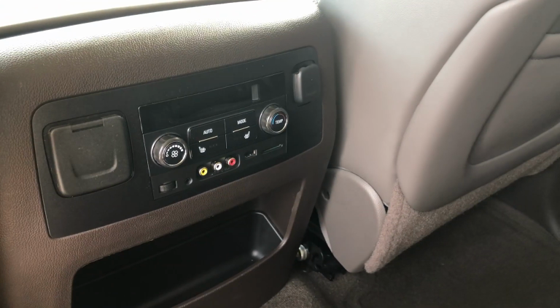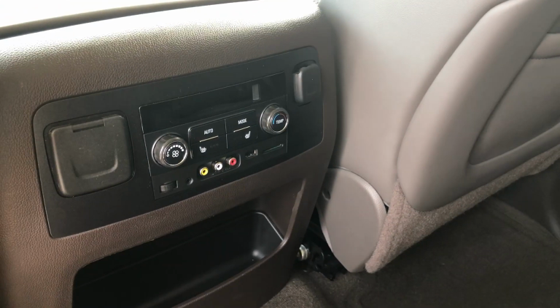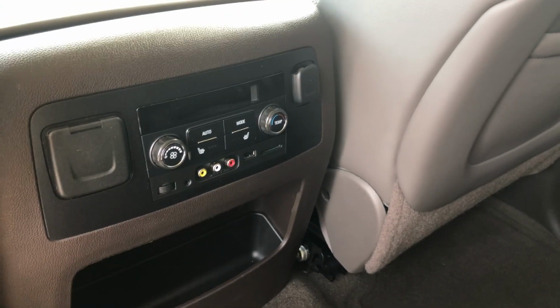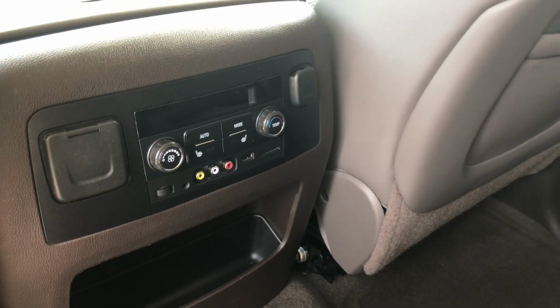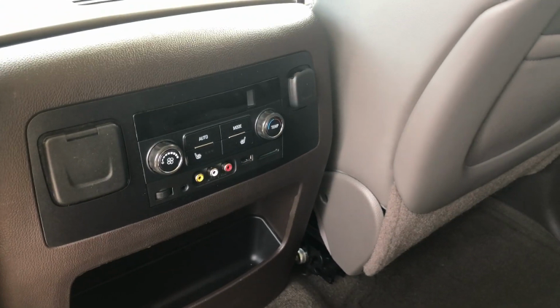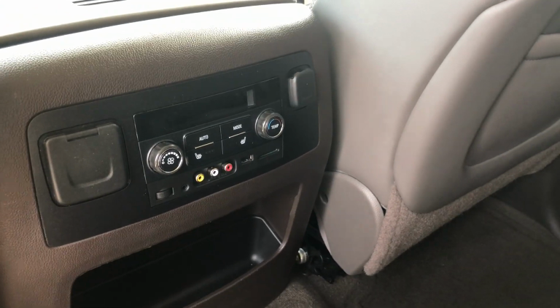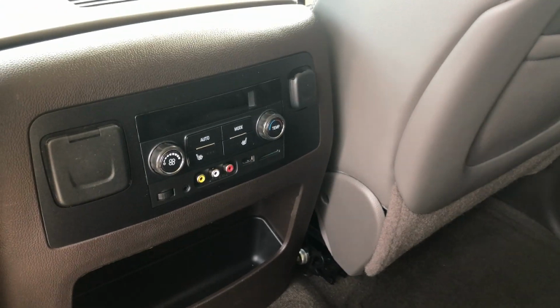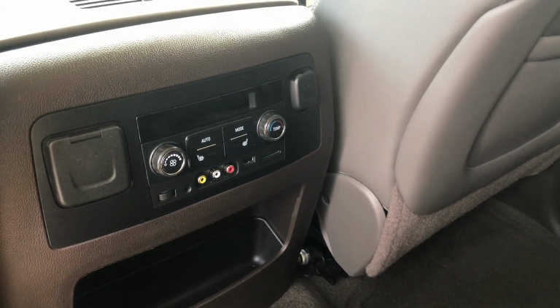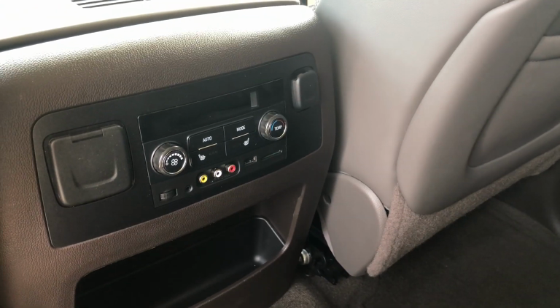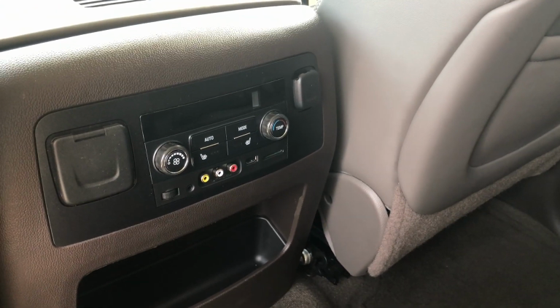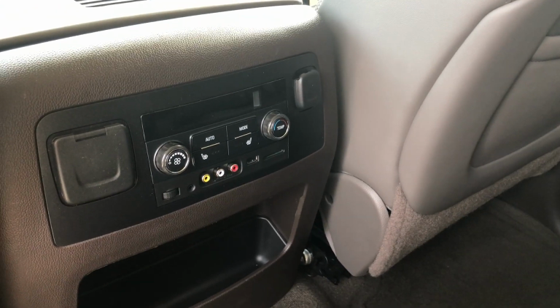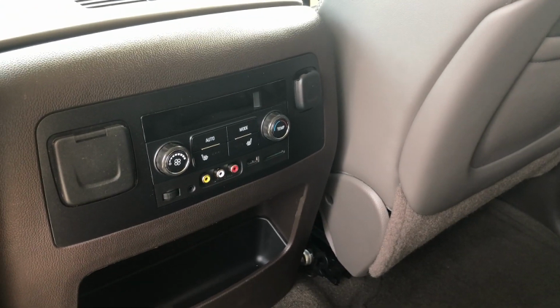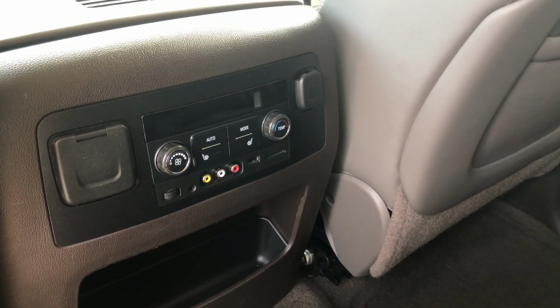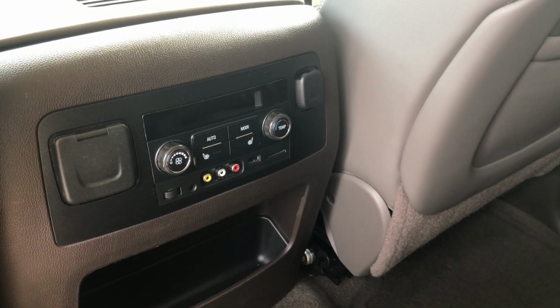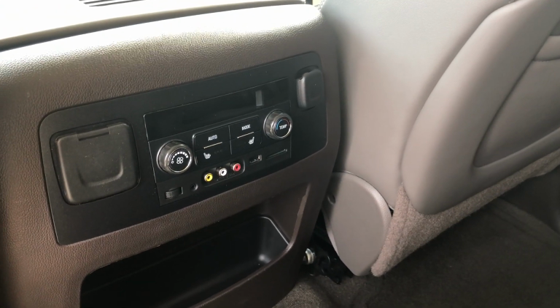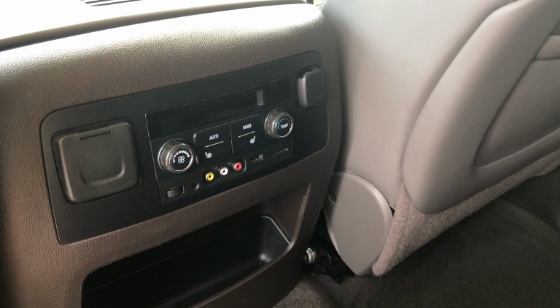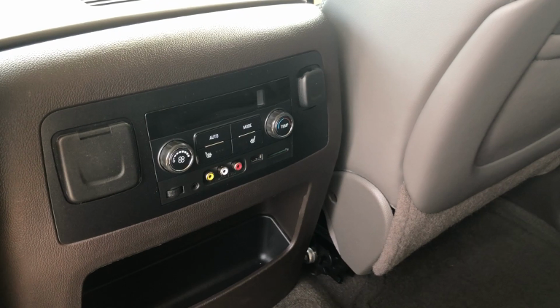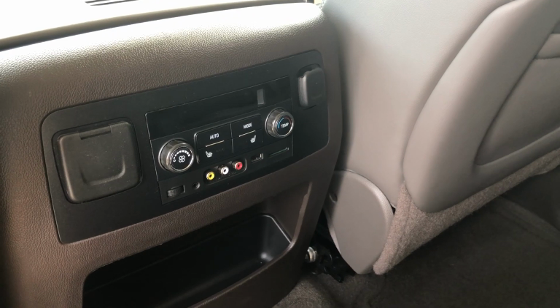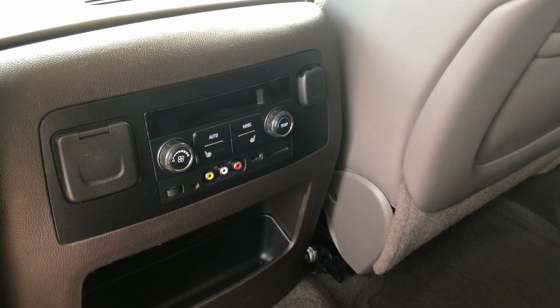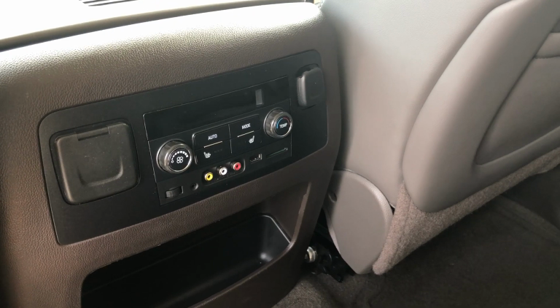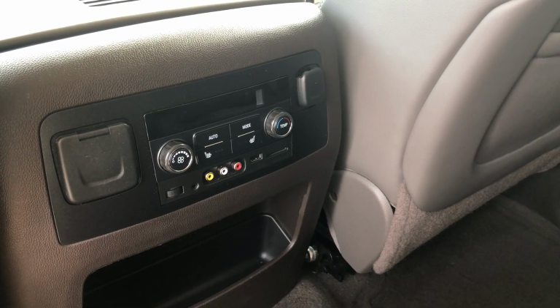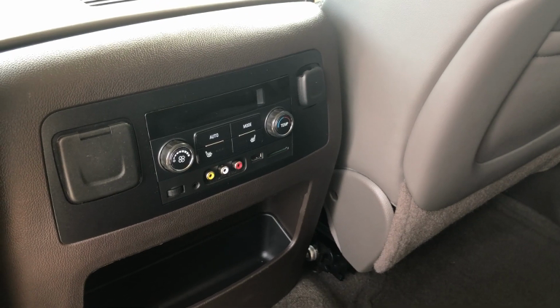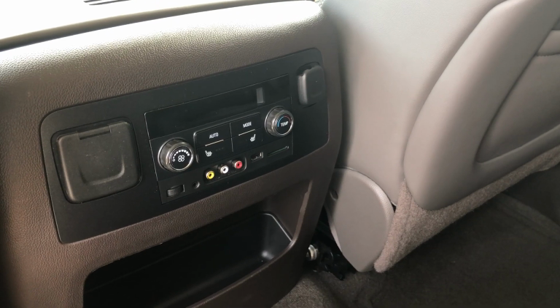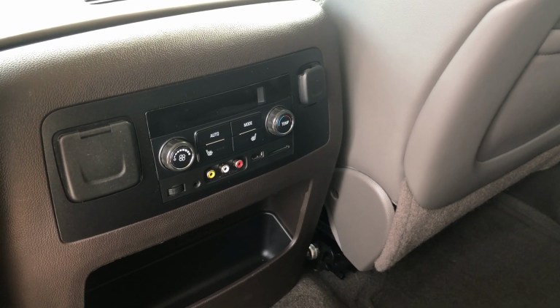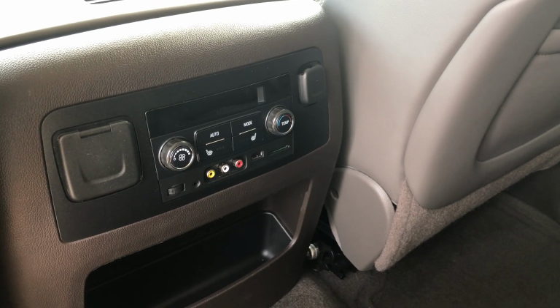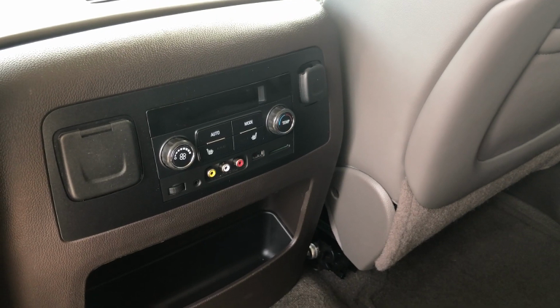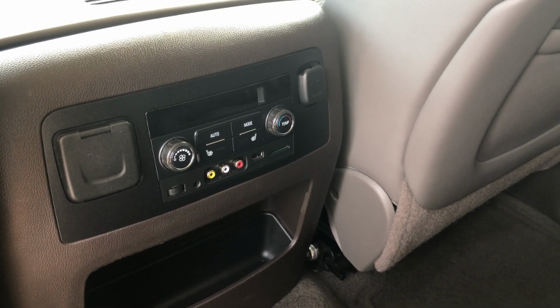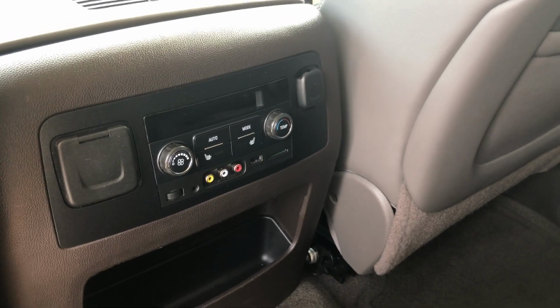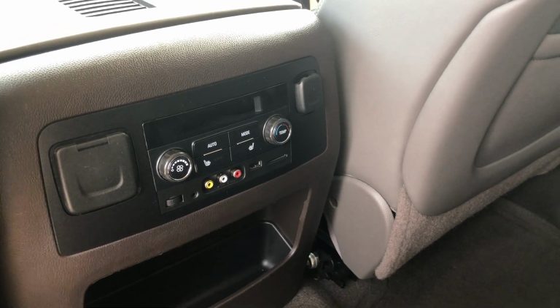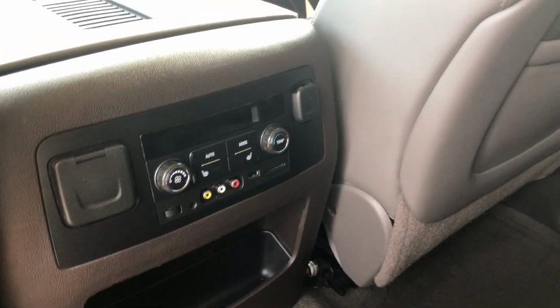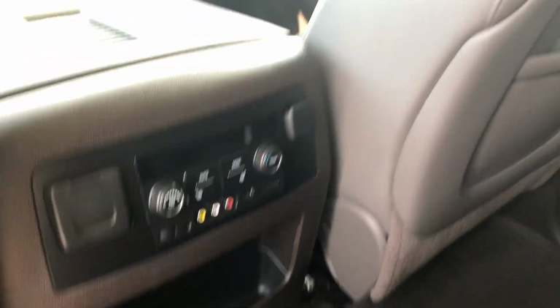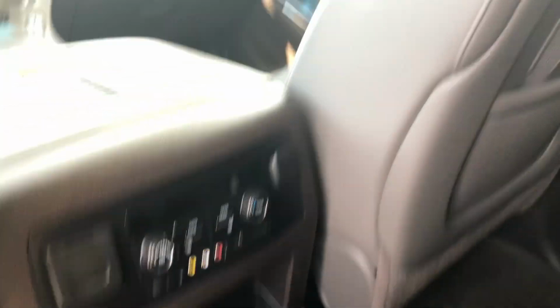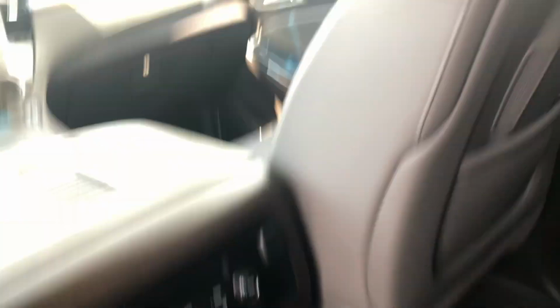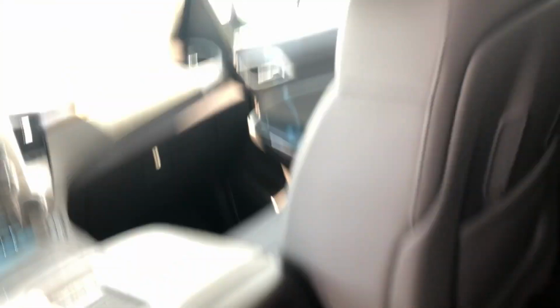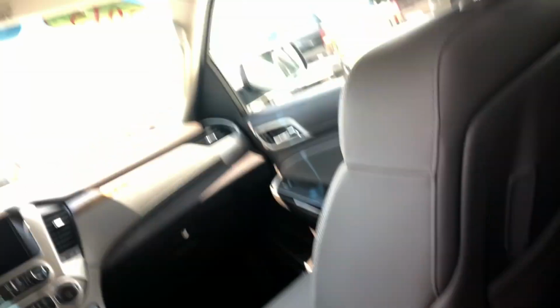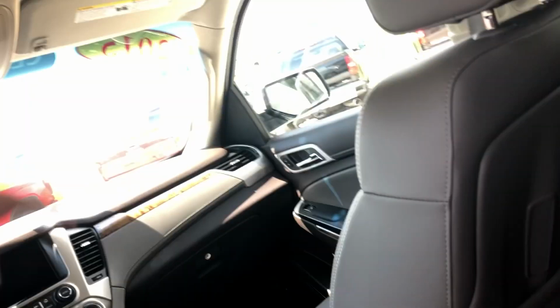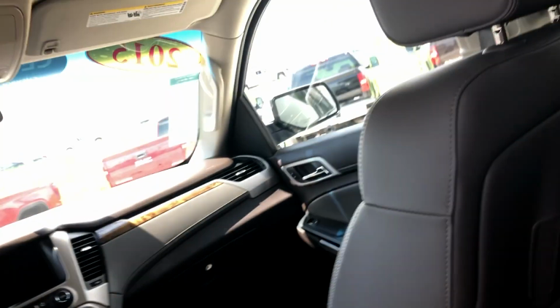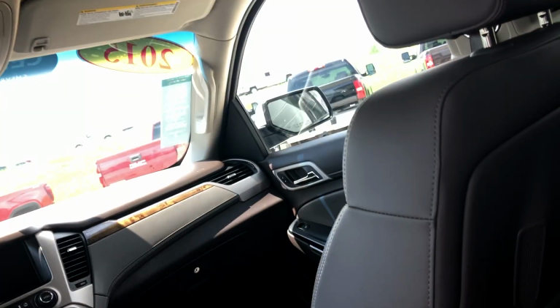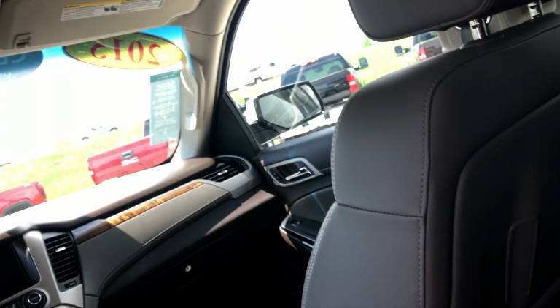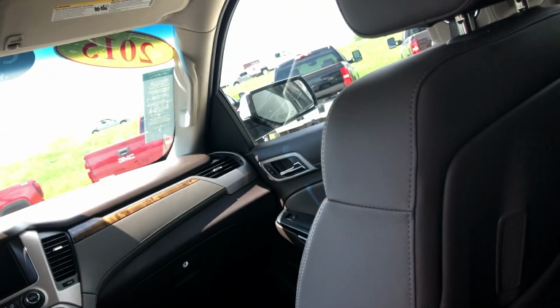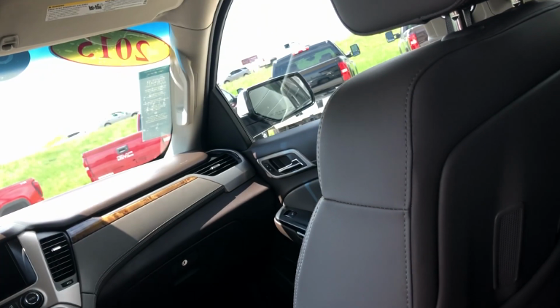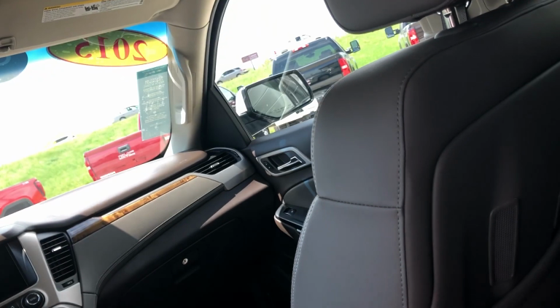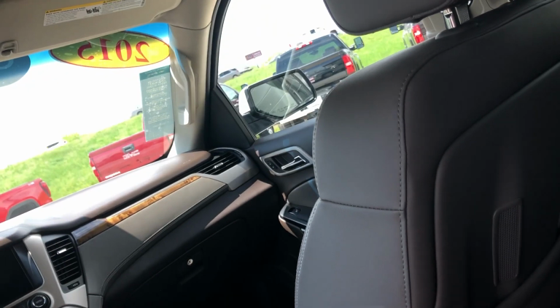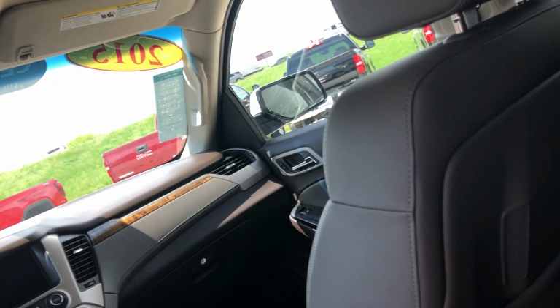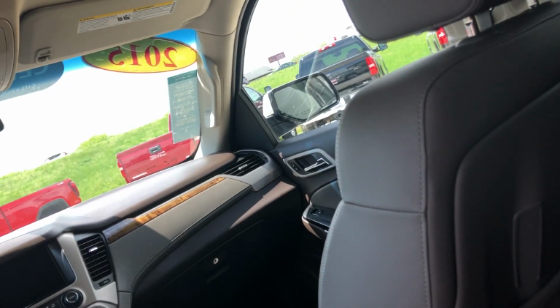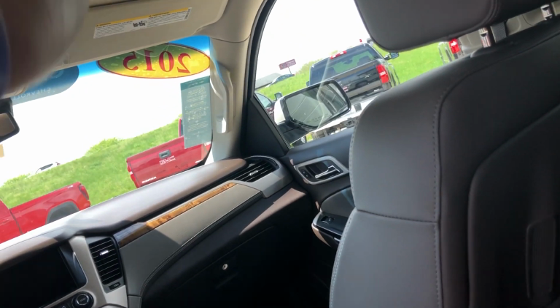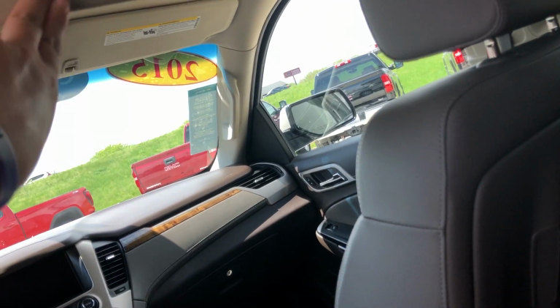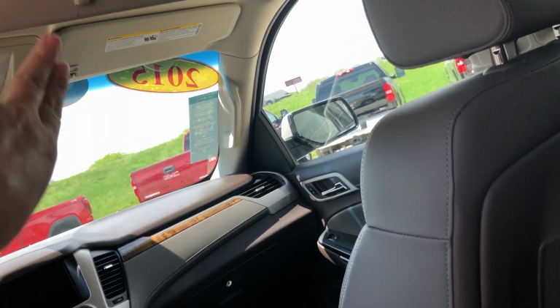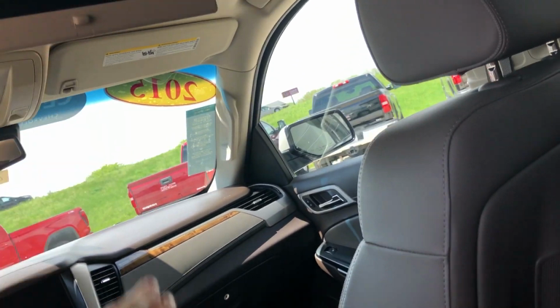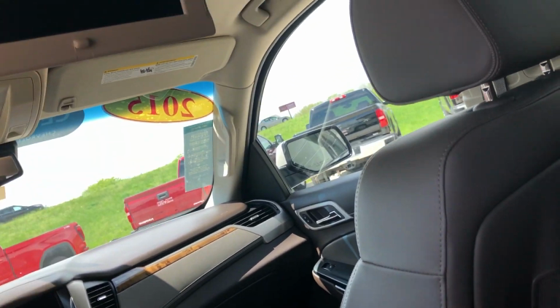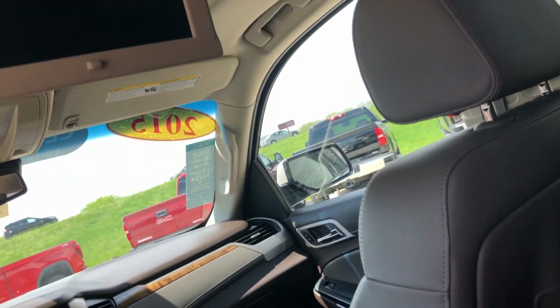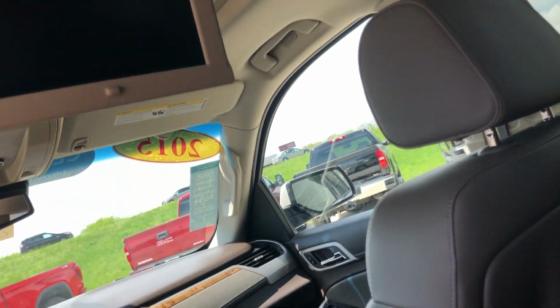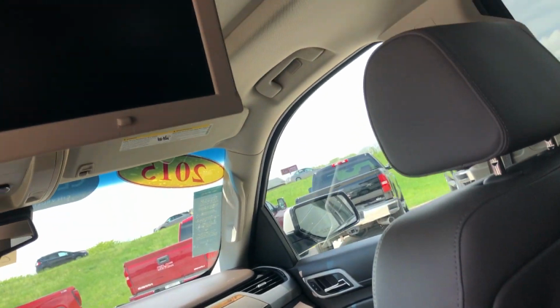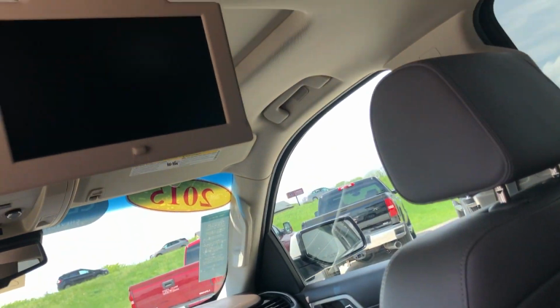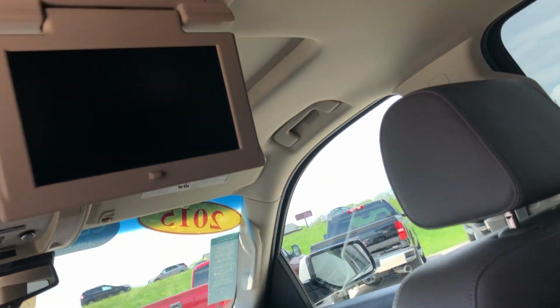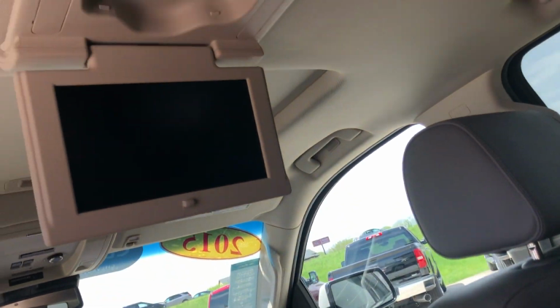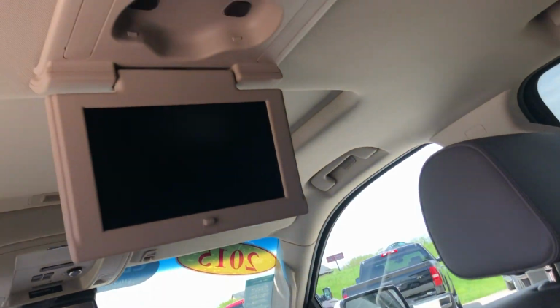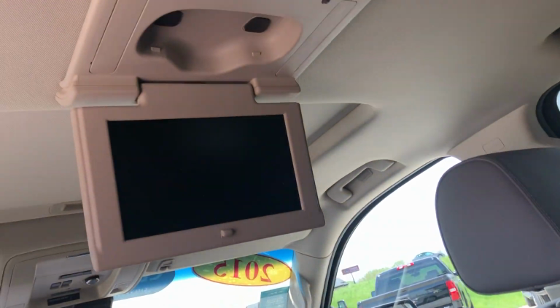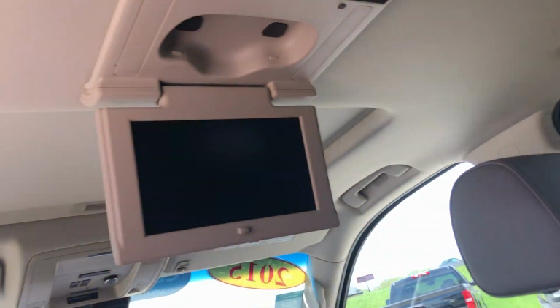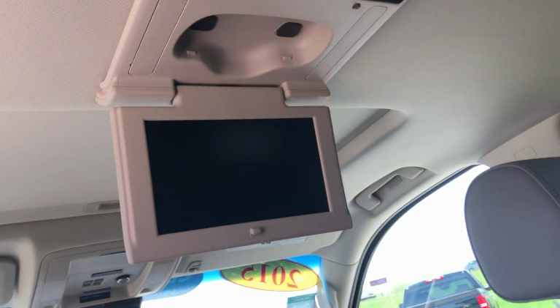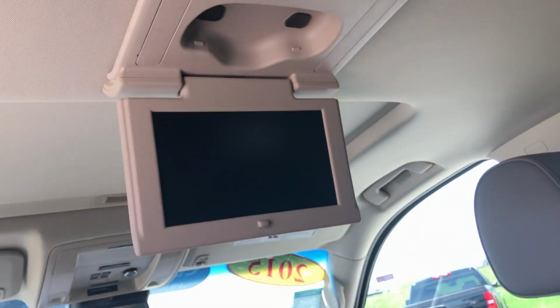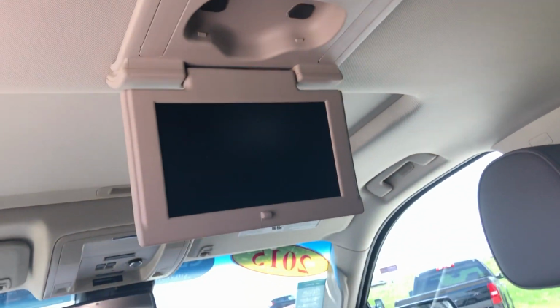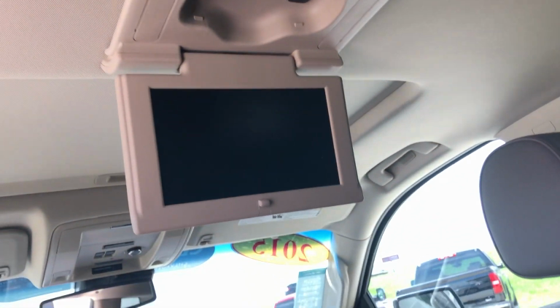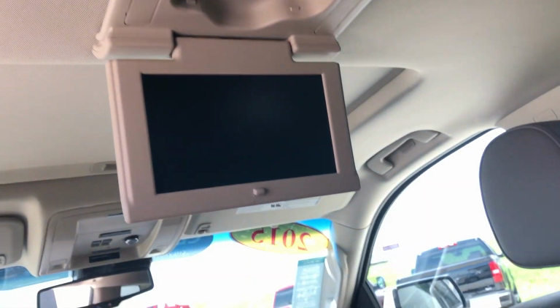Rear features also include USB ports and plug-ins, charging stations, and a DVD player with remote.